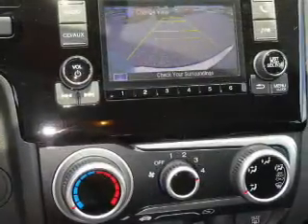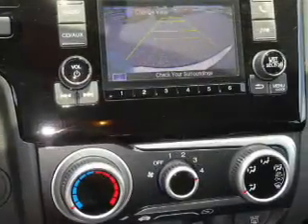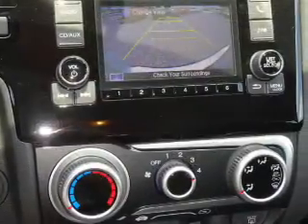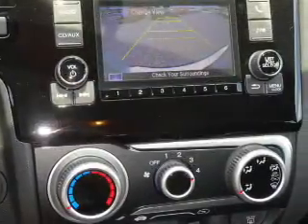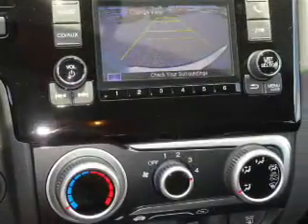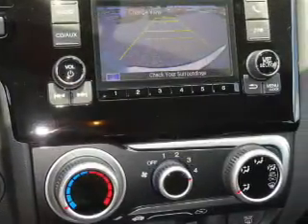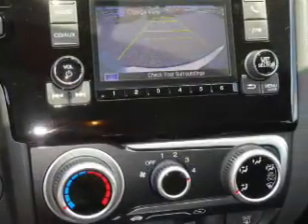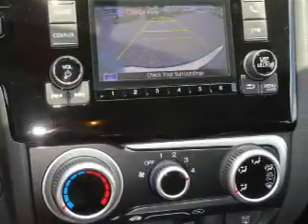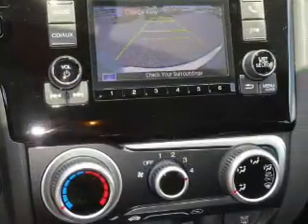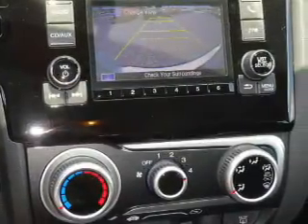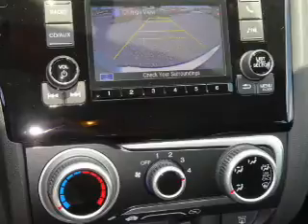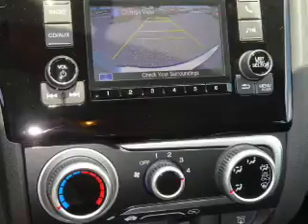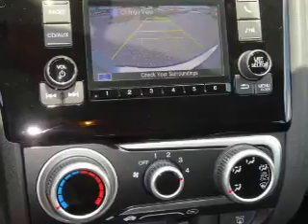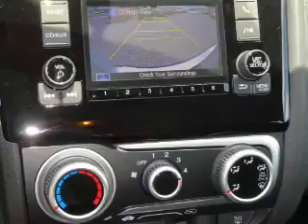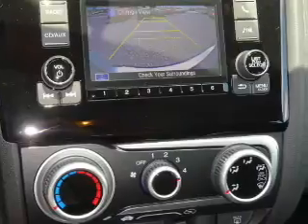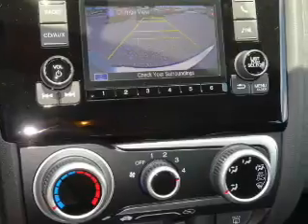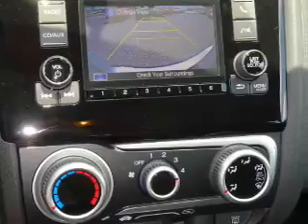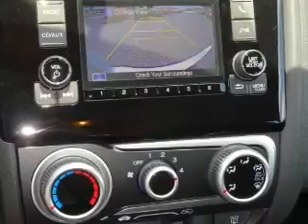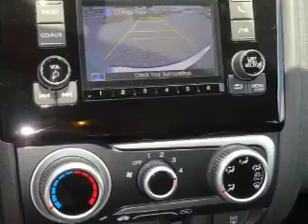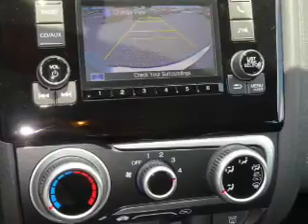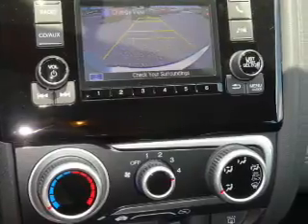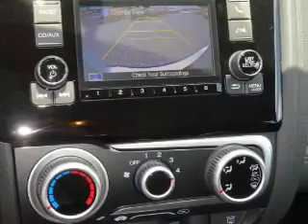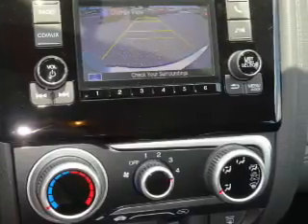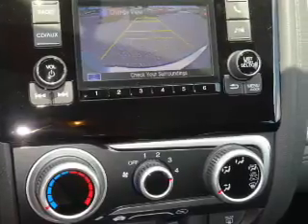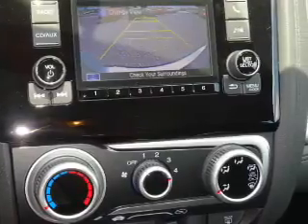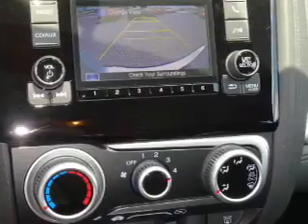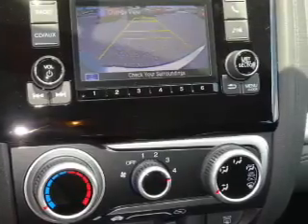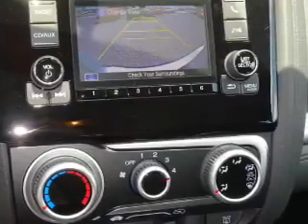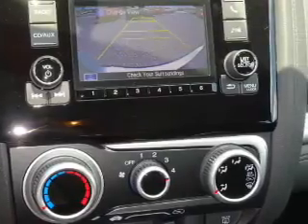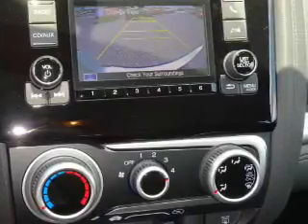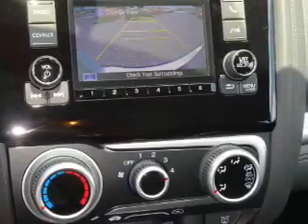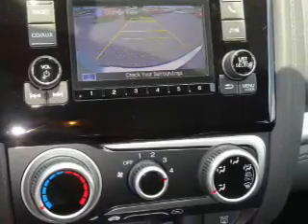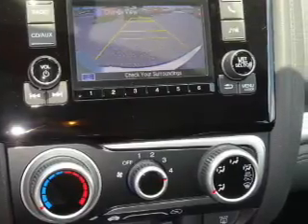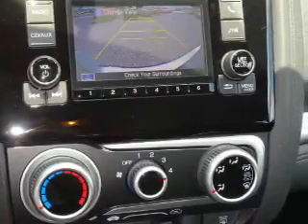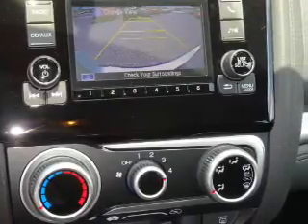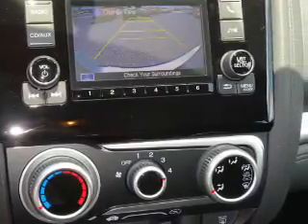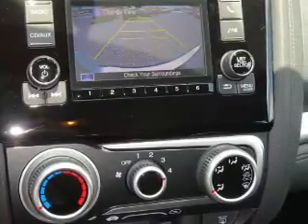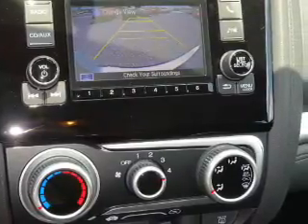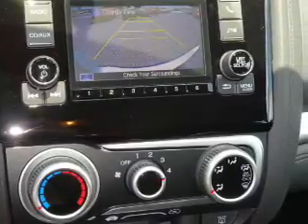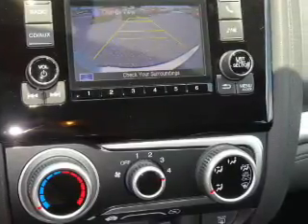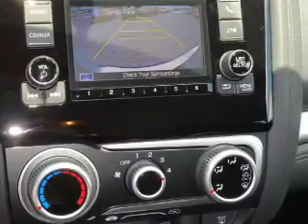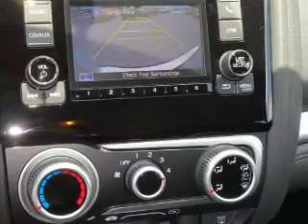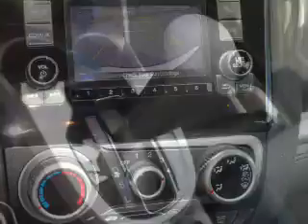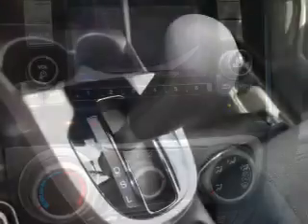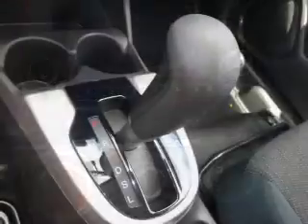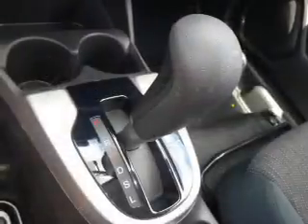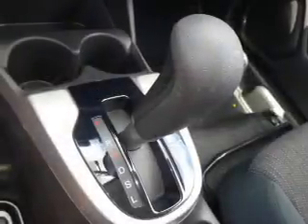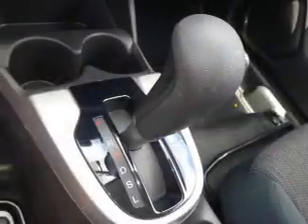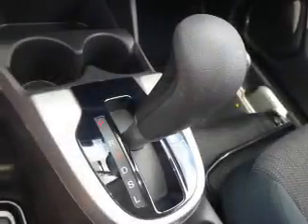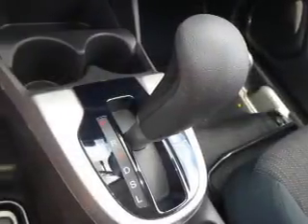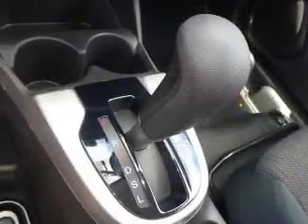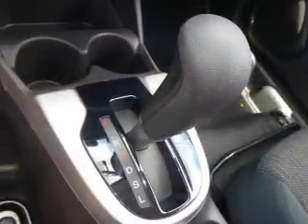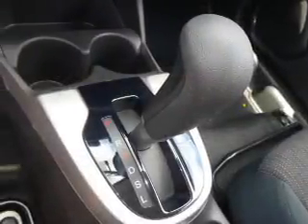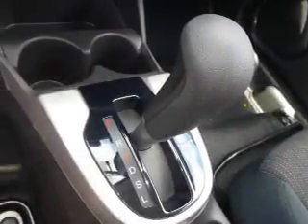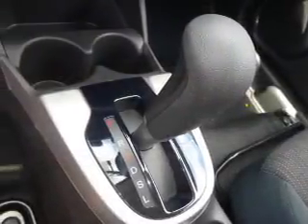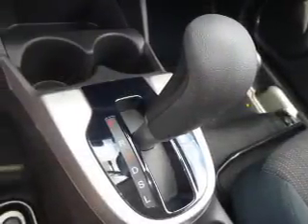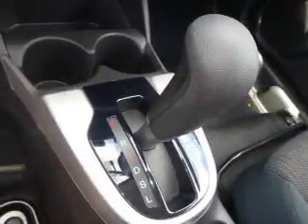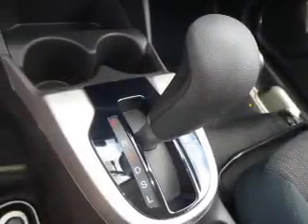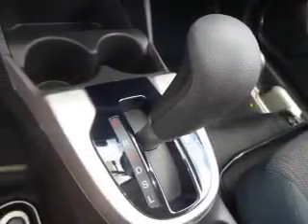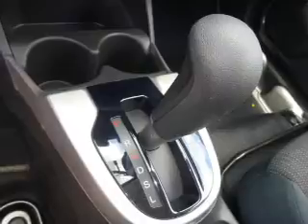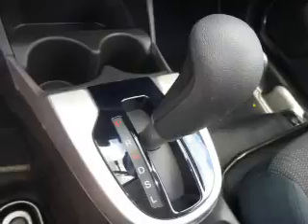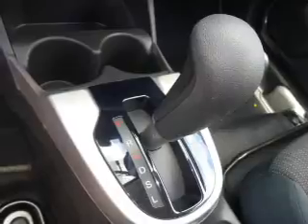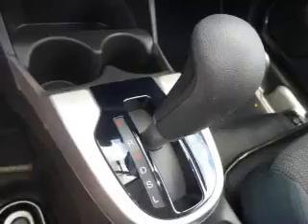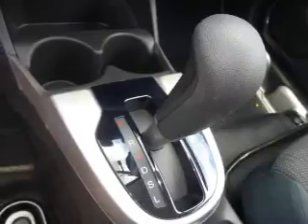Side impact door beams, child safety locks, an adjustable tilt steering wheel — great quality at a great price.